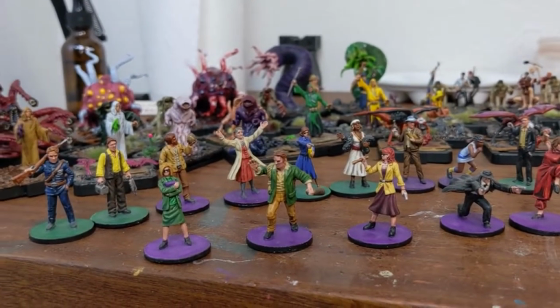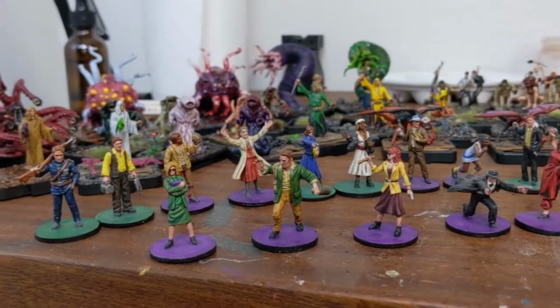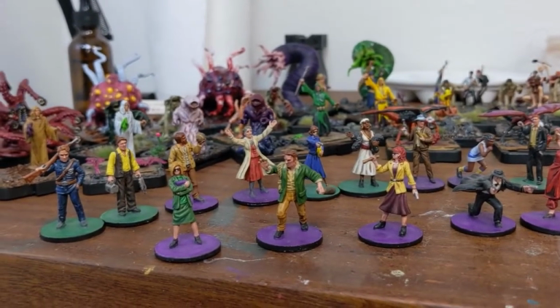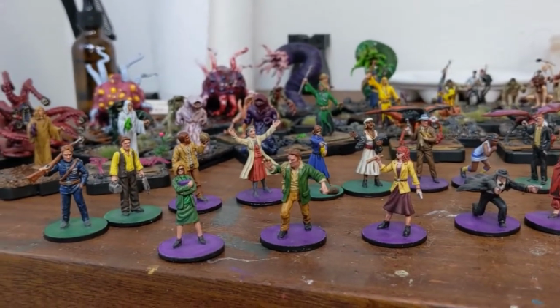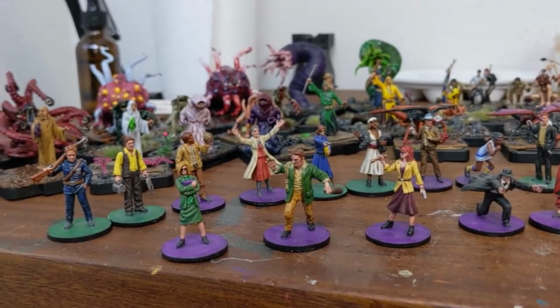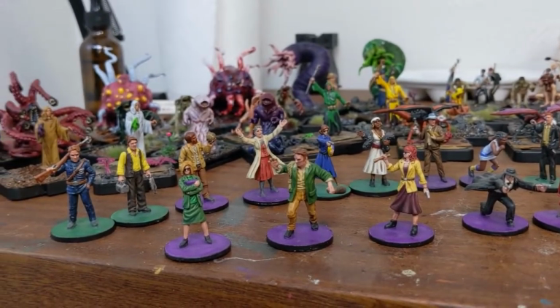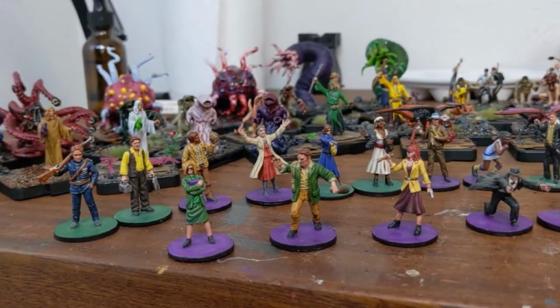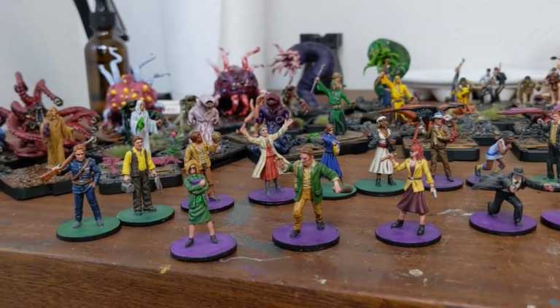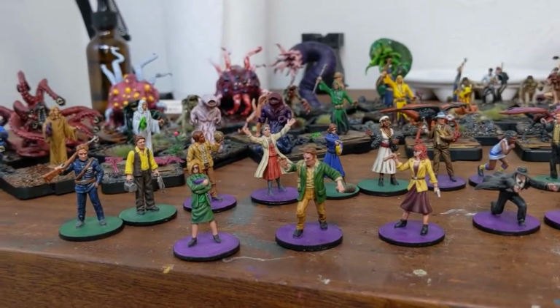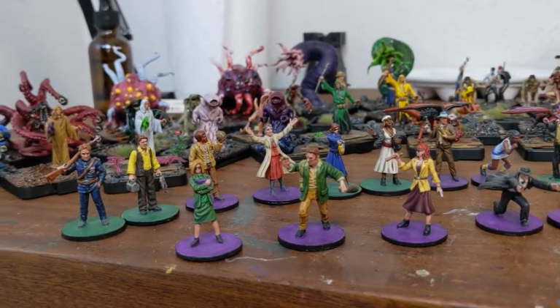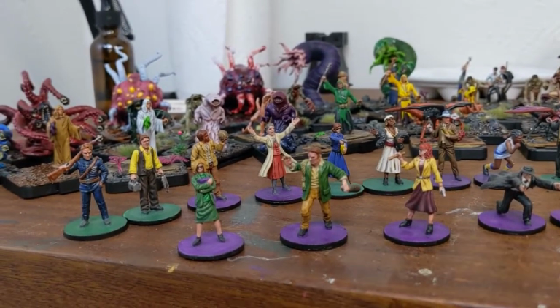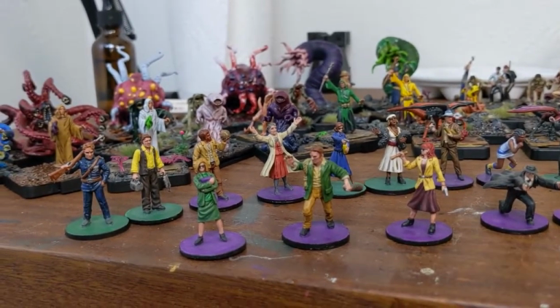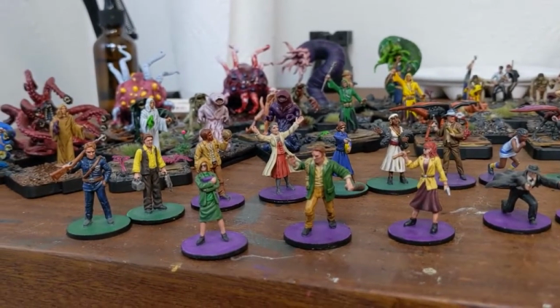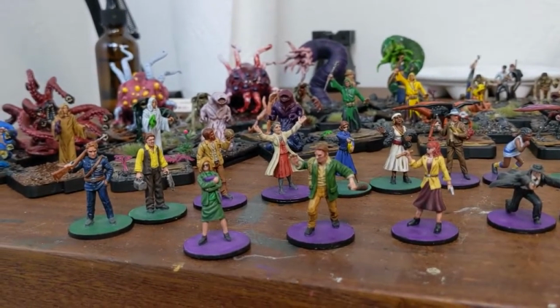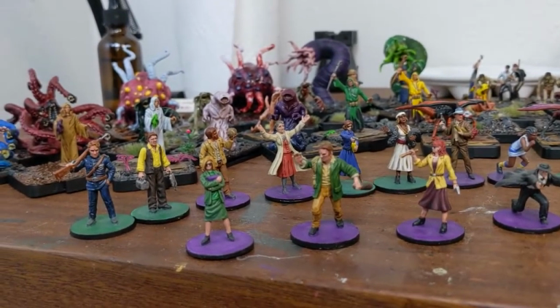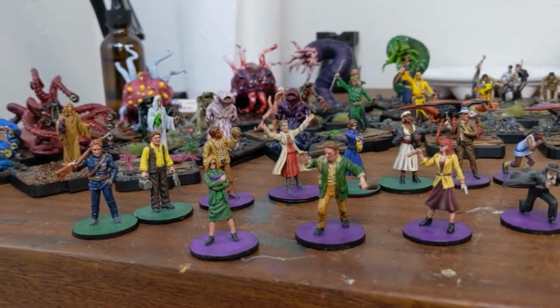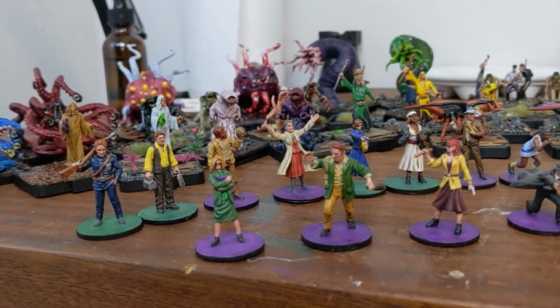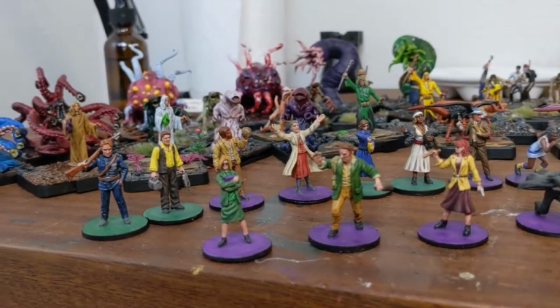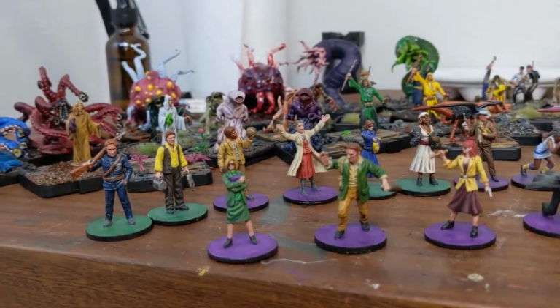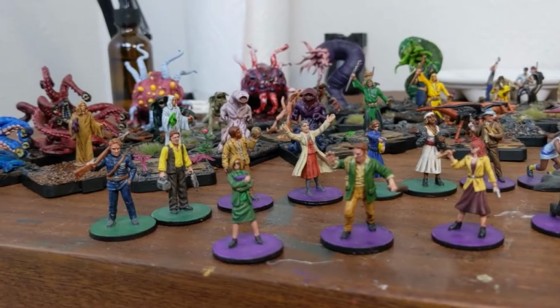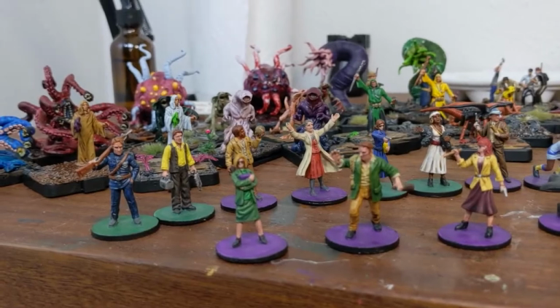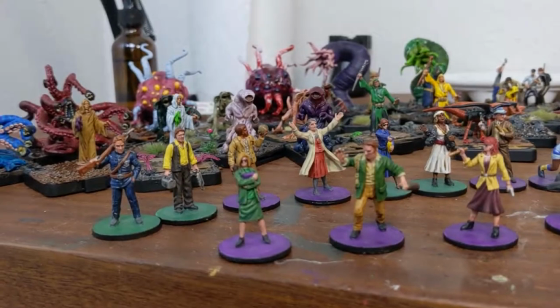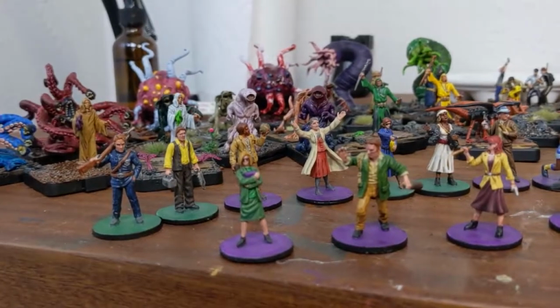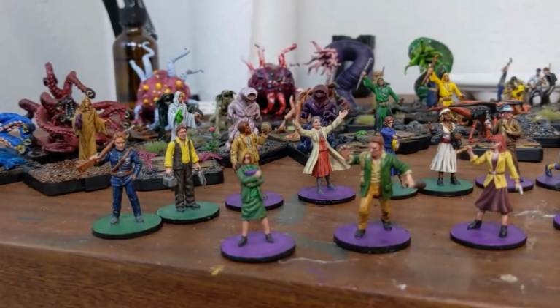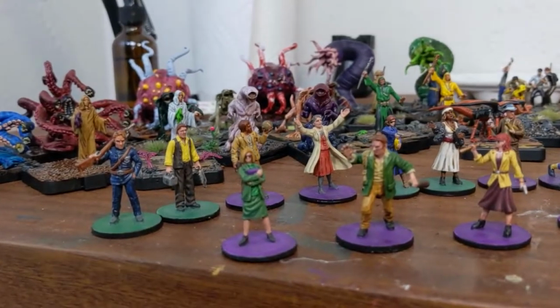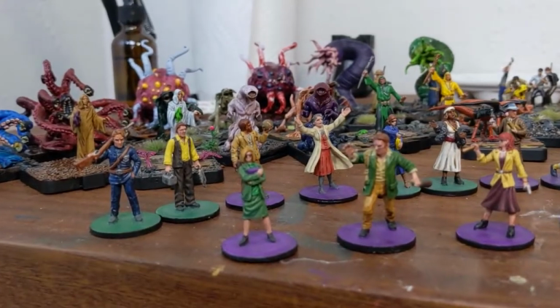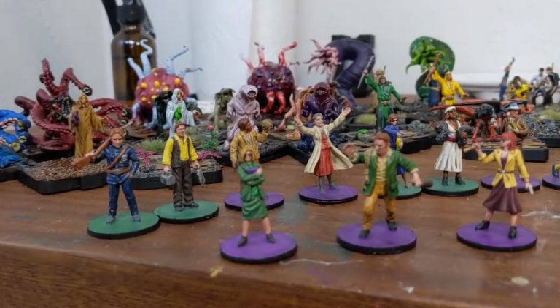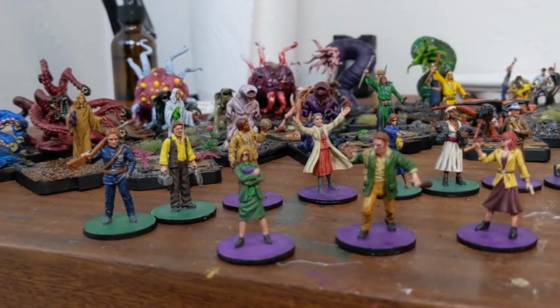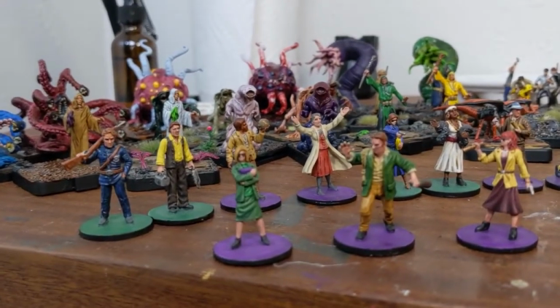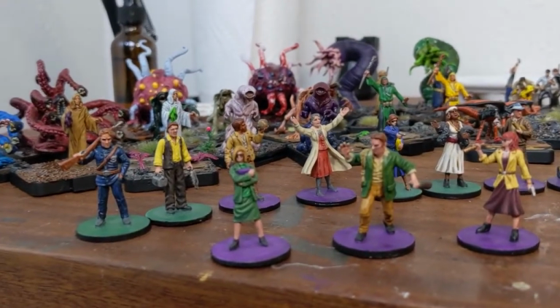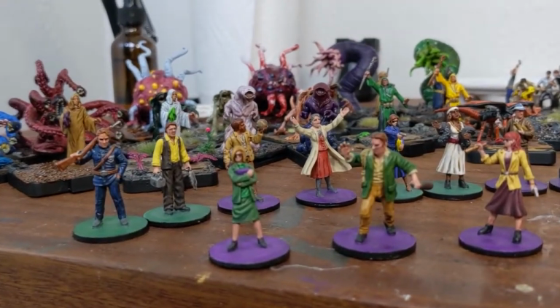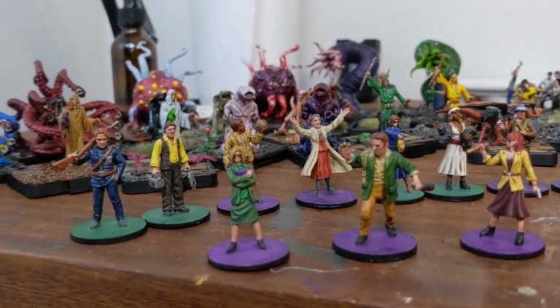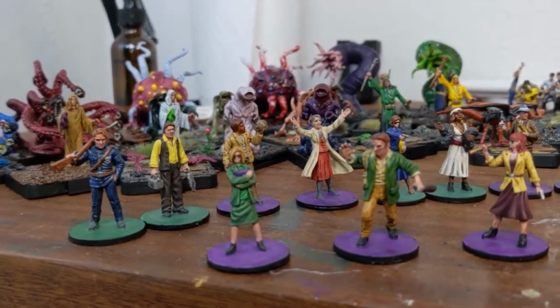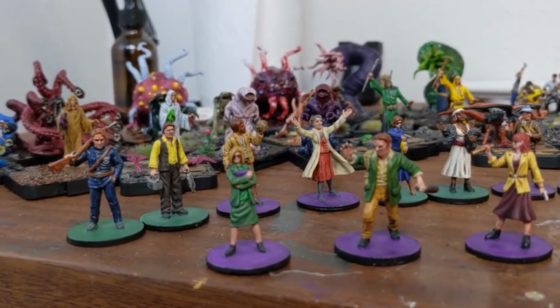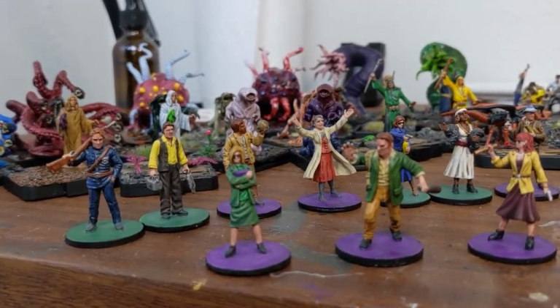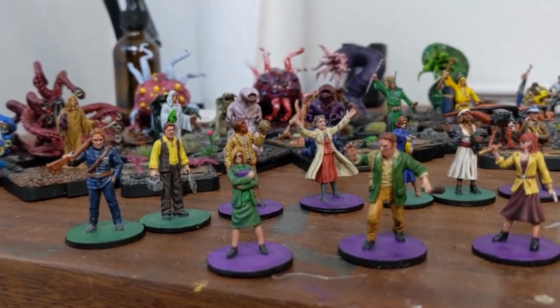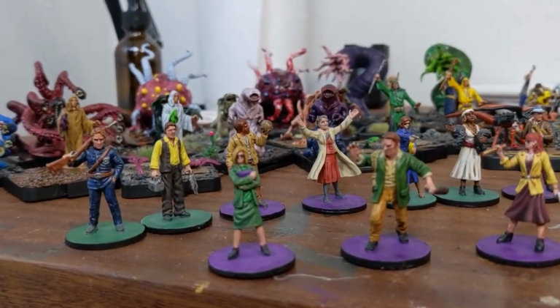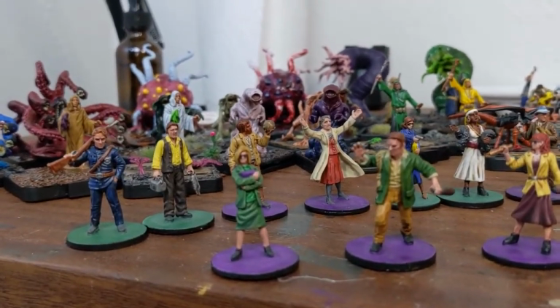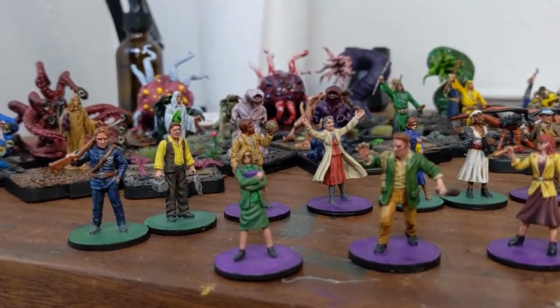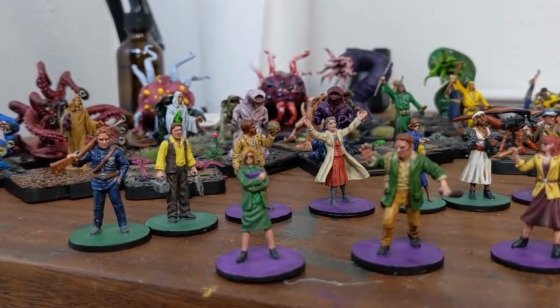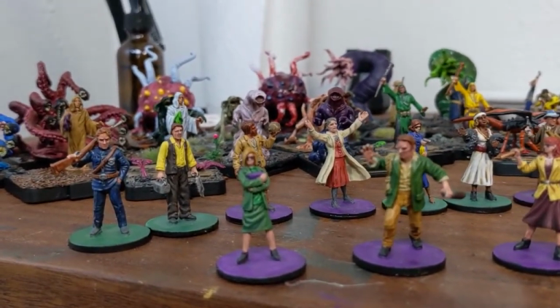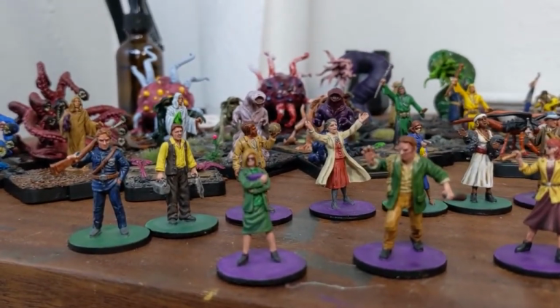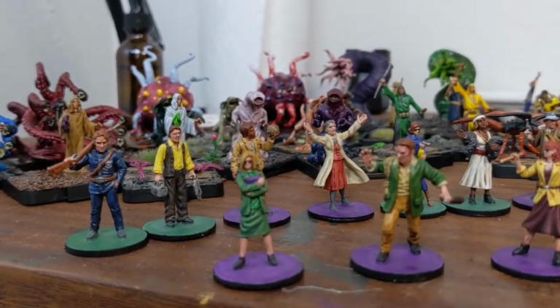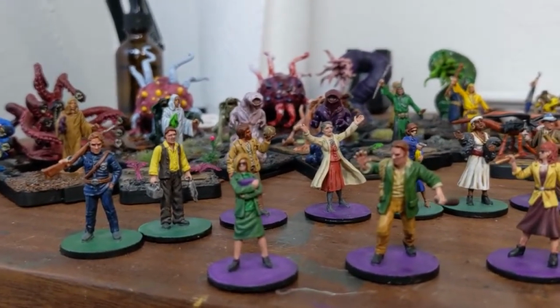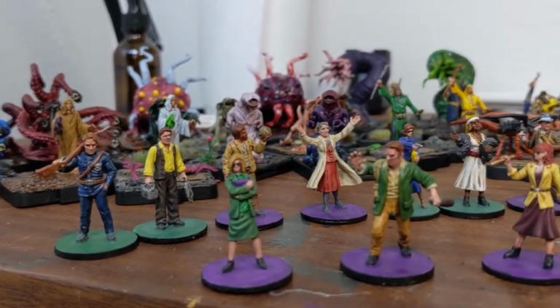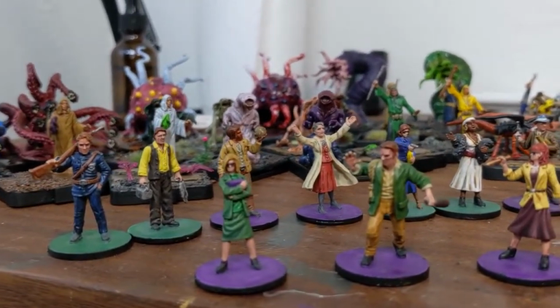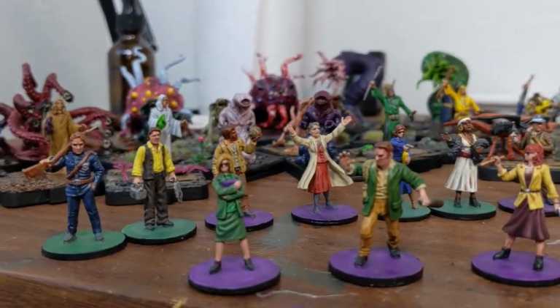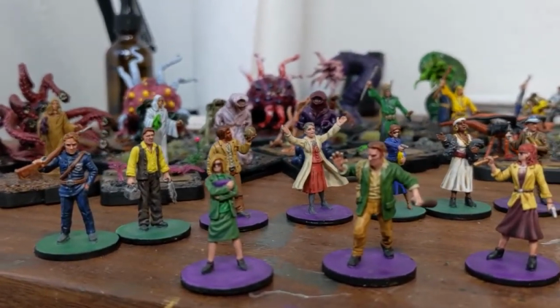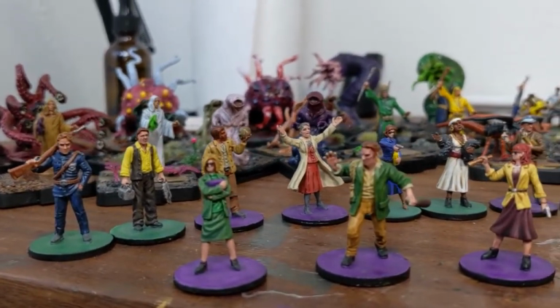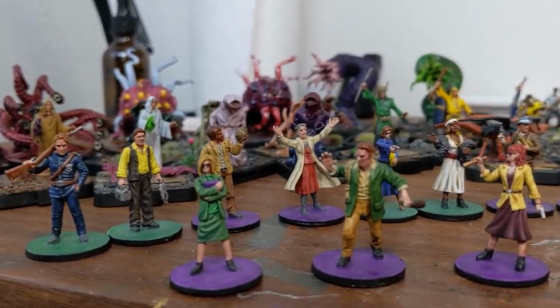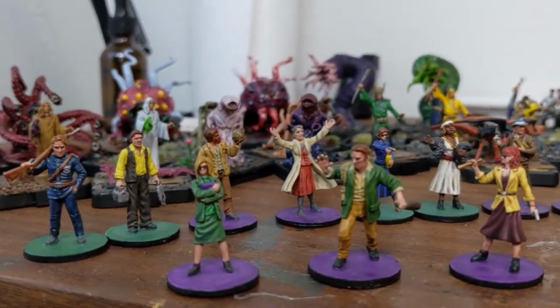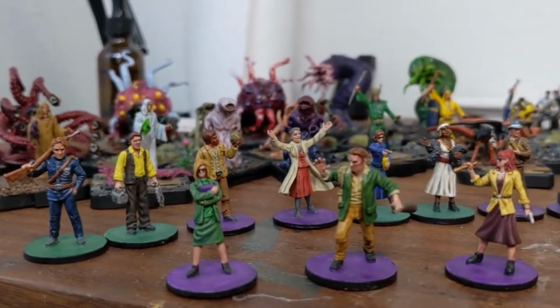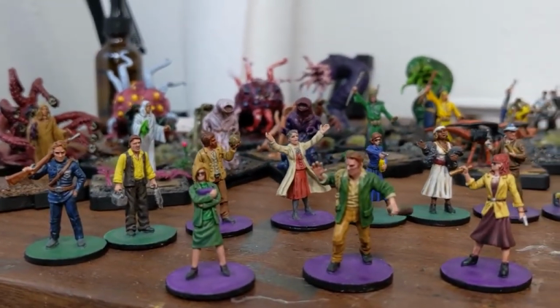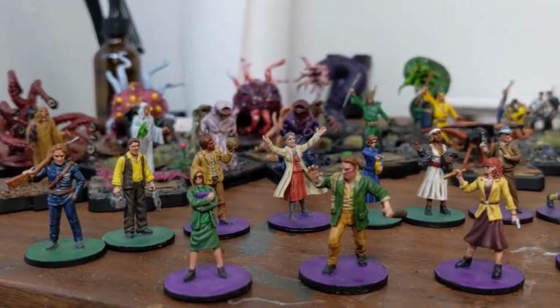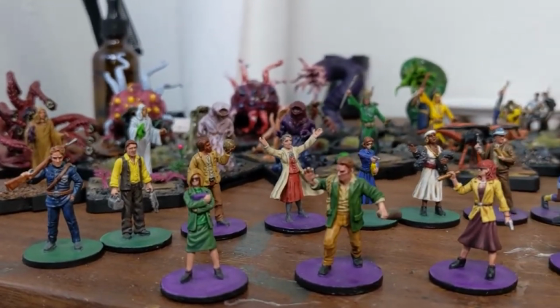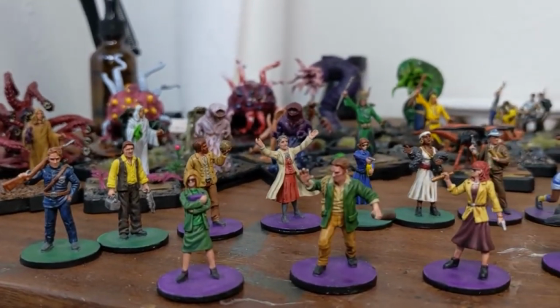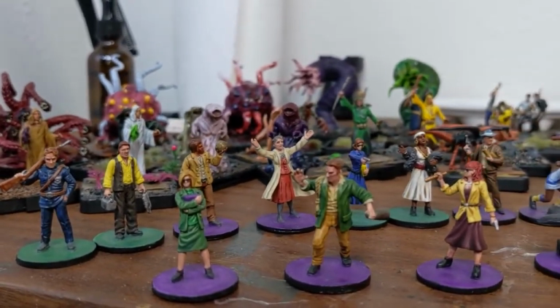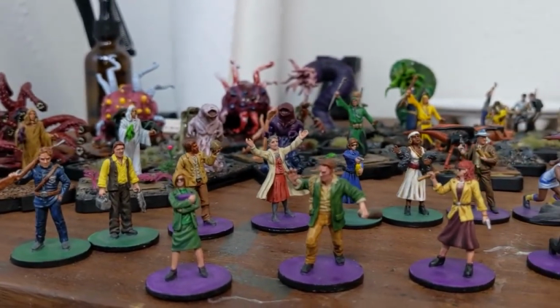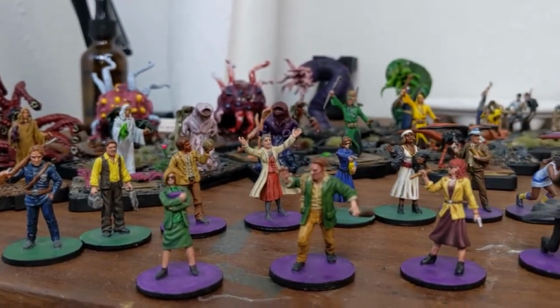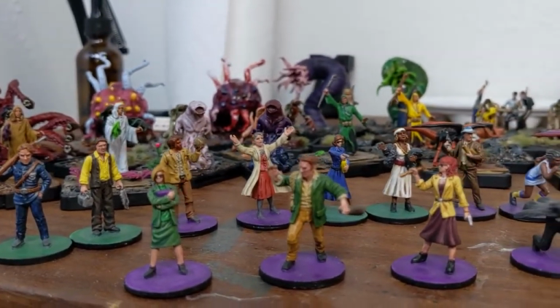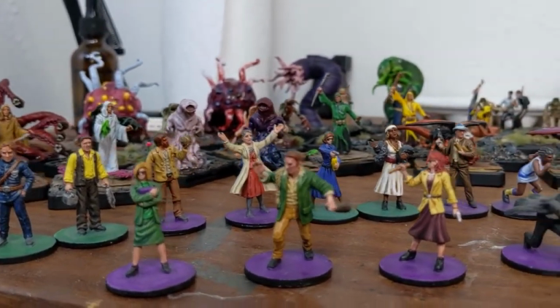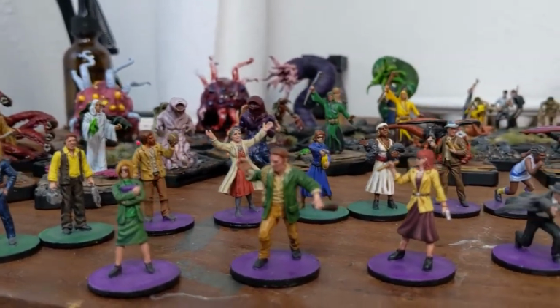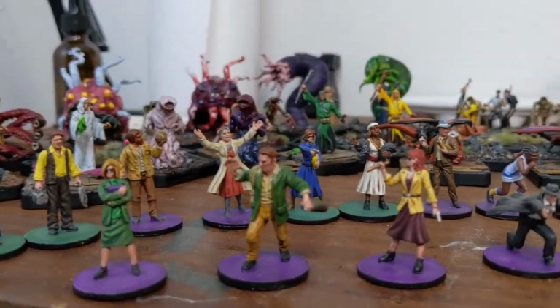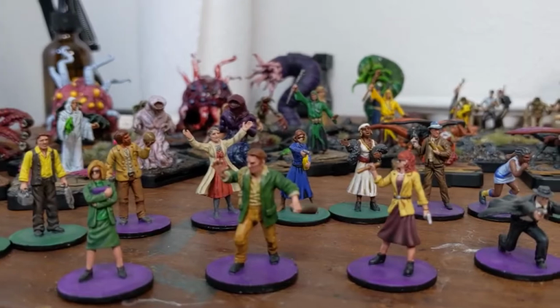These are miniatures from the Mansions of Madness 2nd edition board game that I've been painting for about a year now.